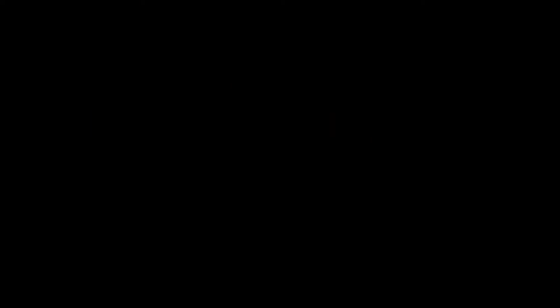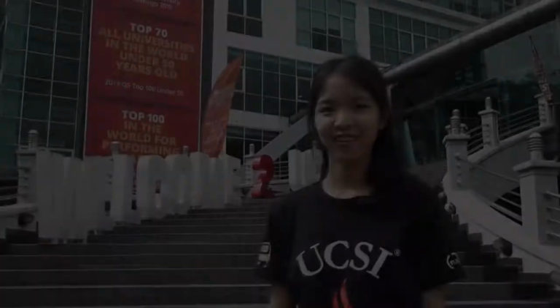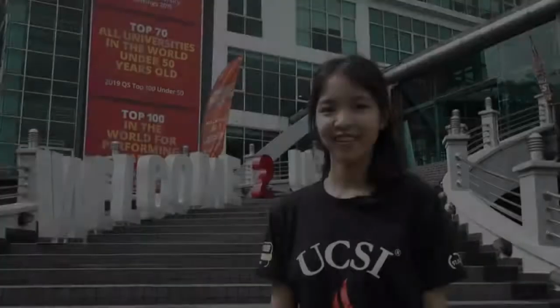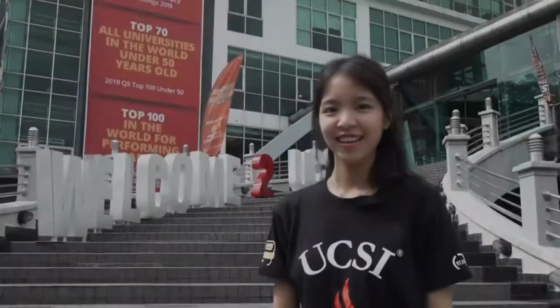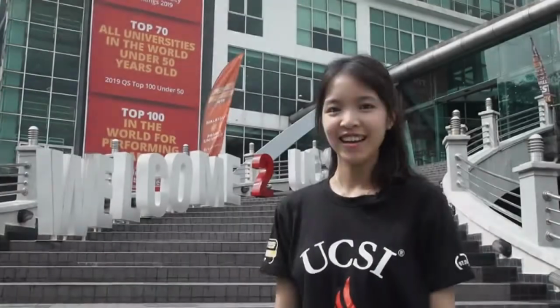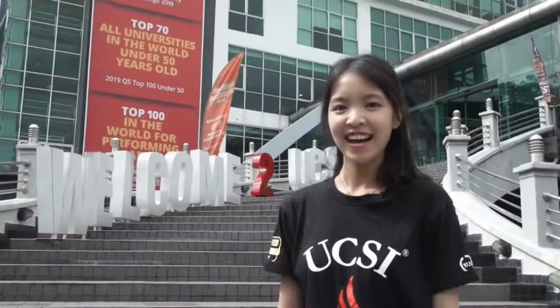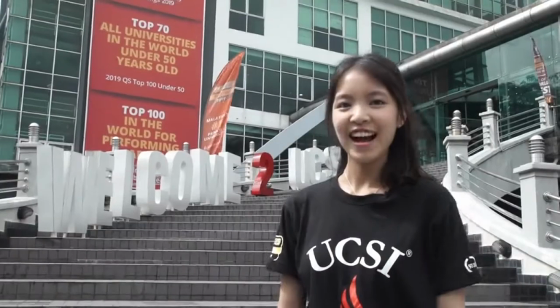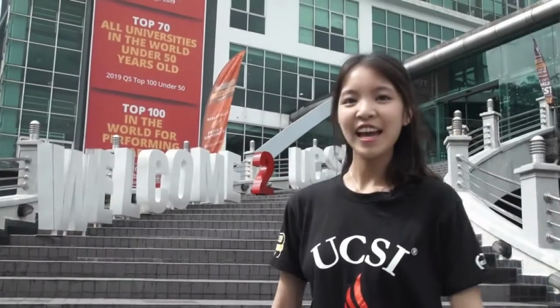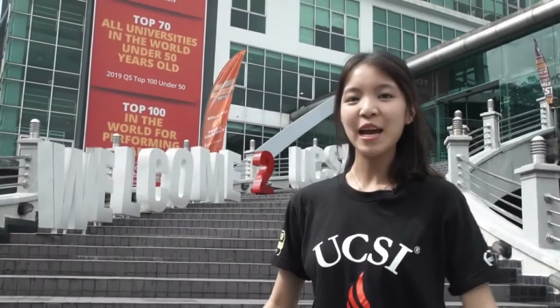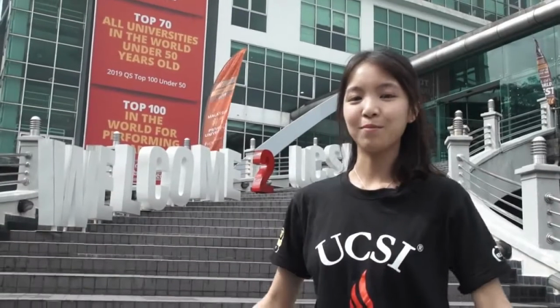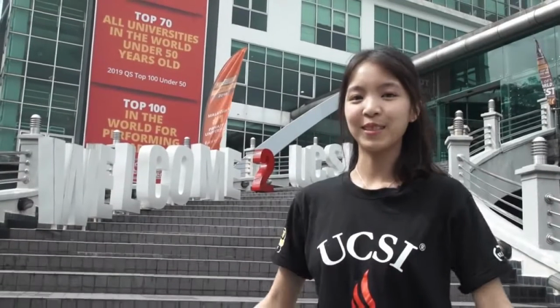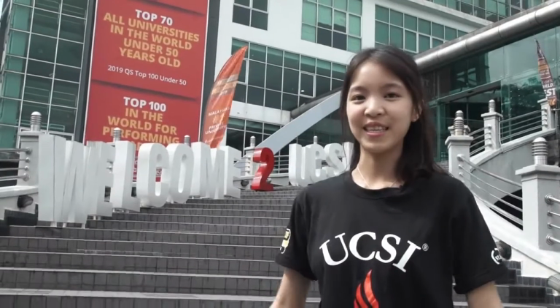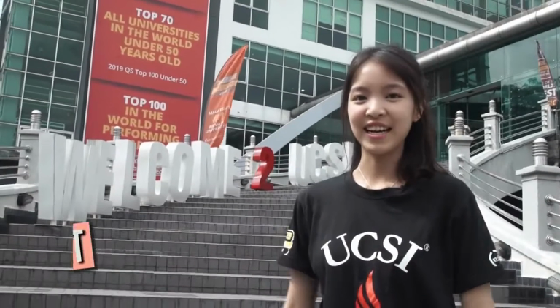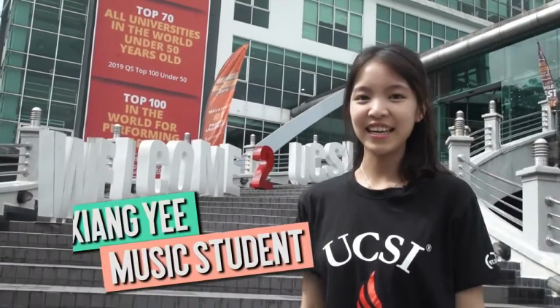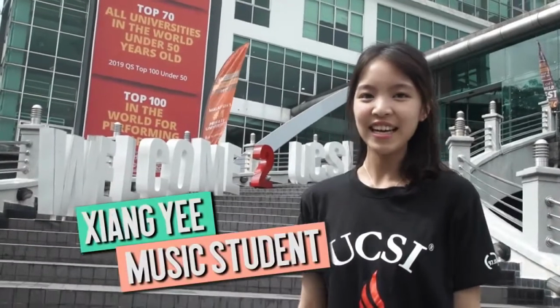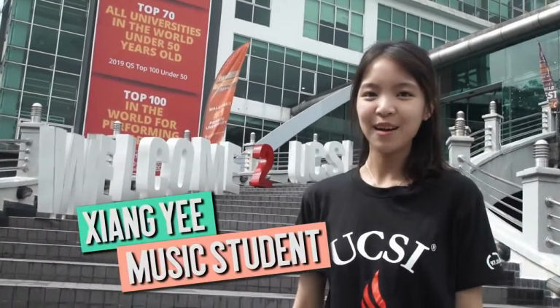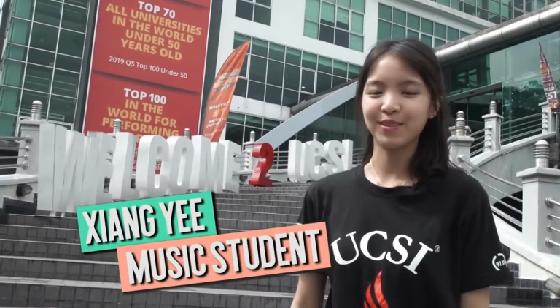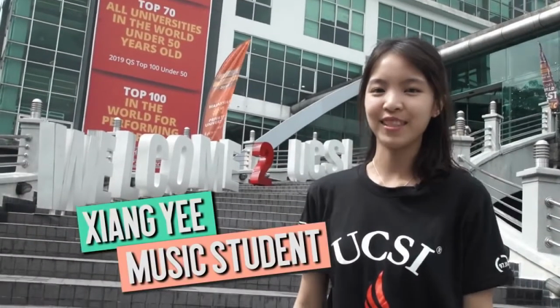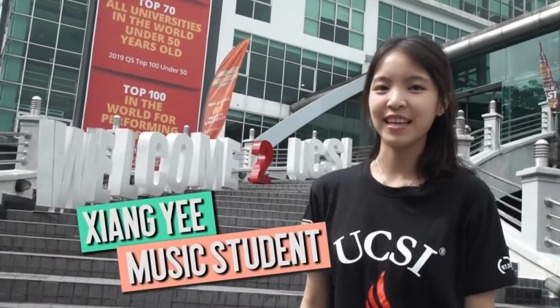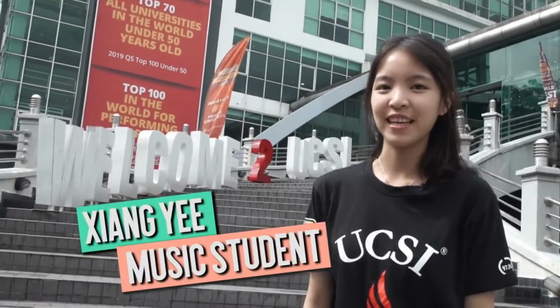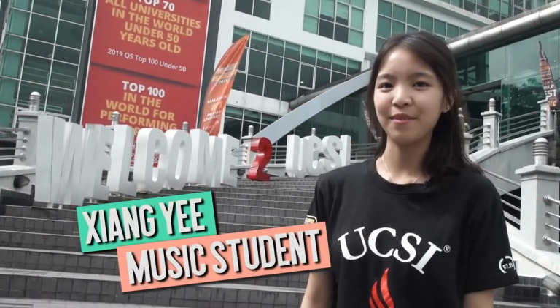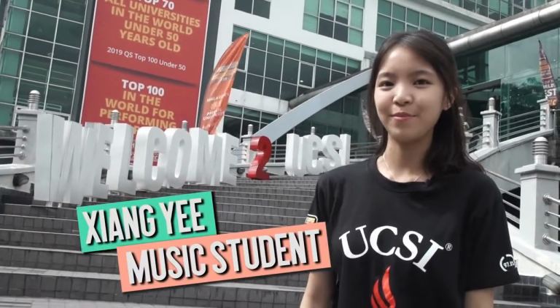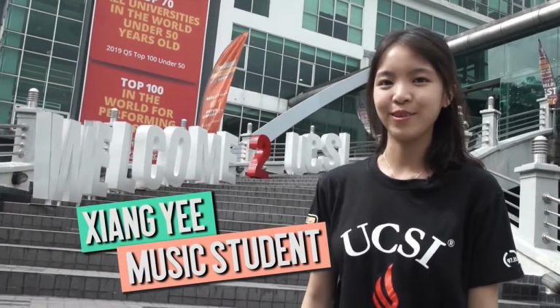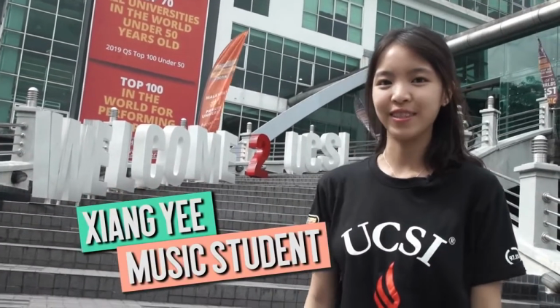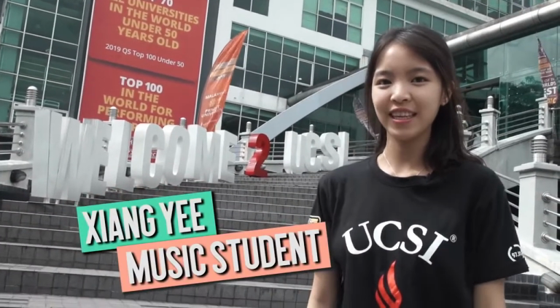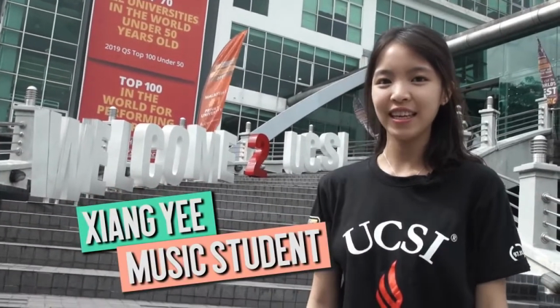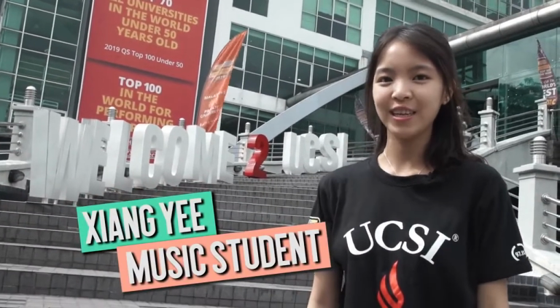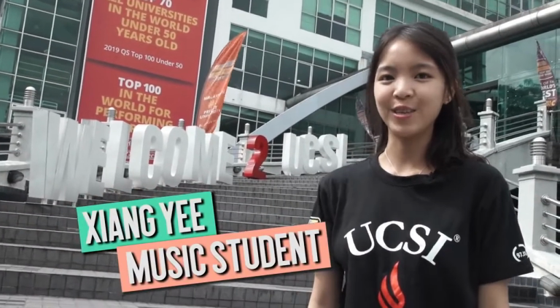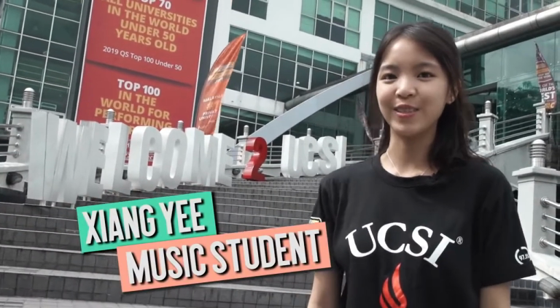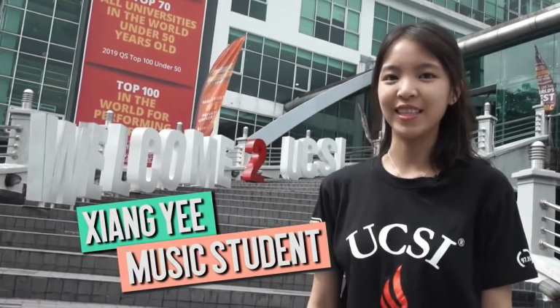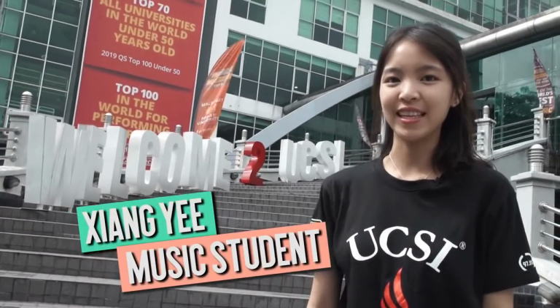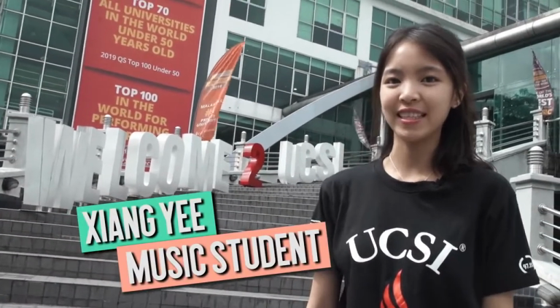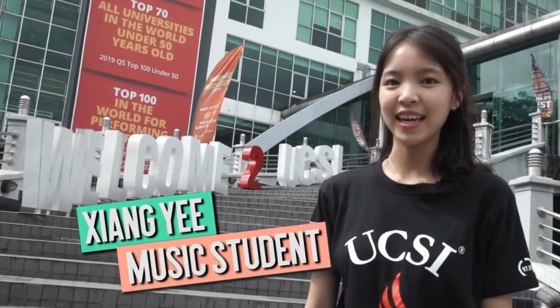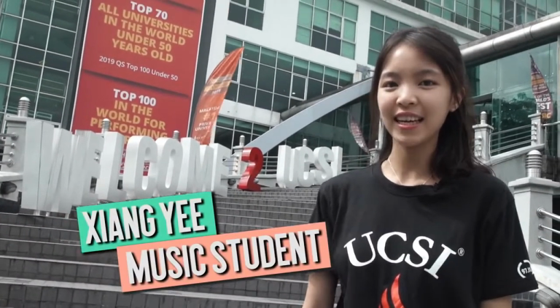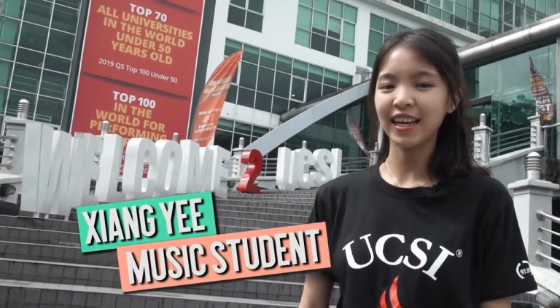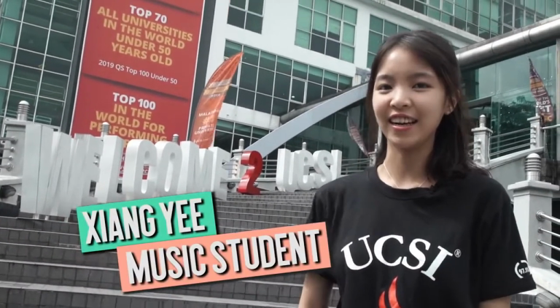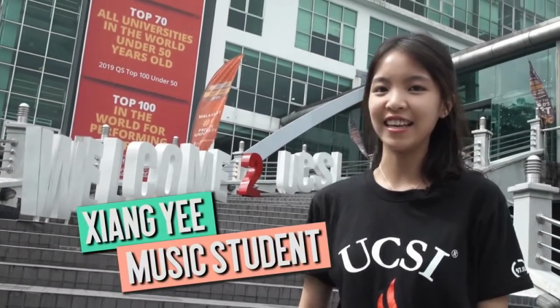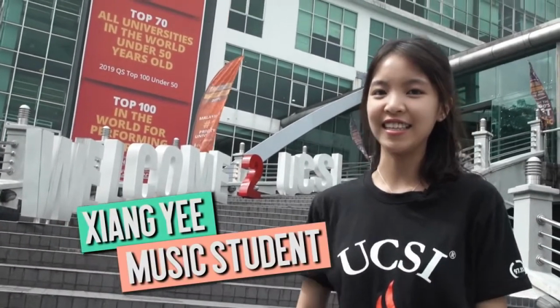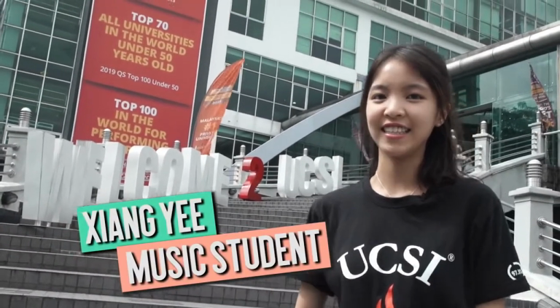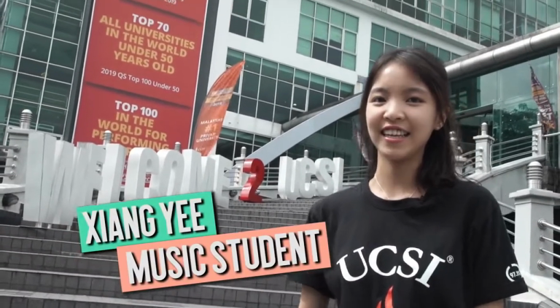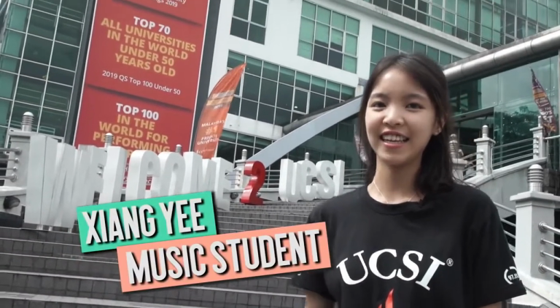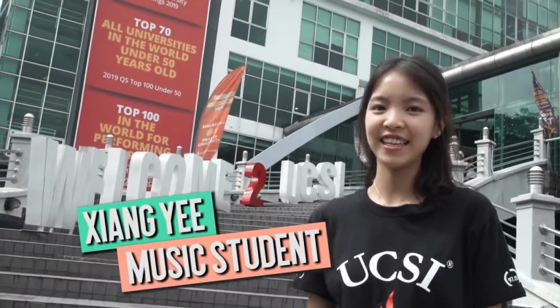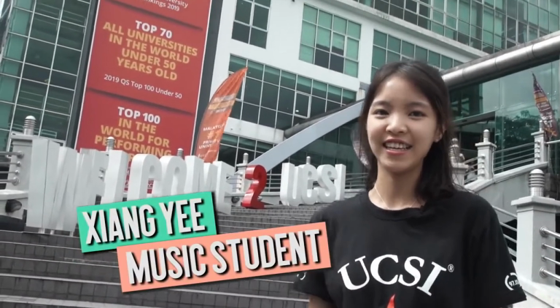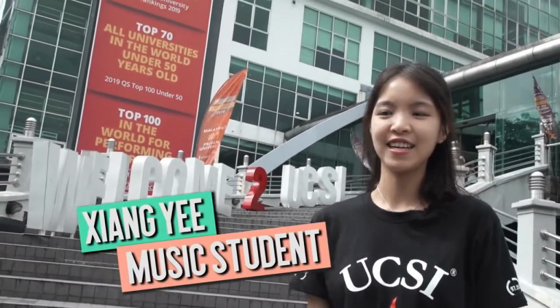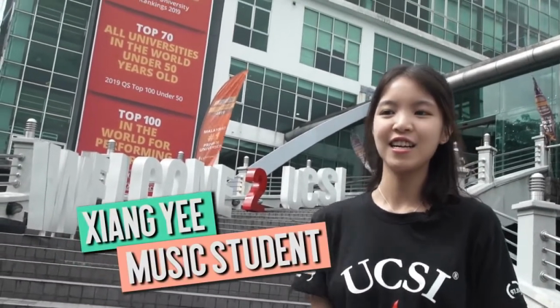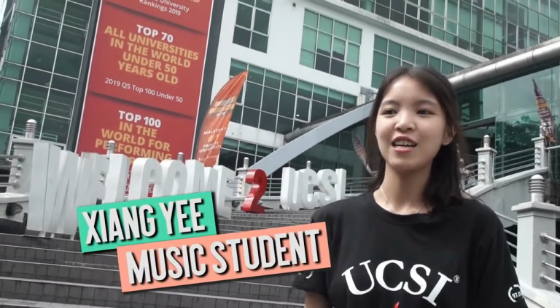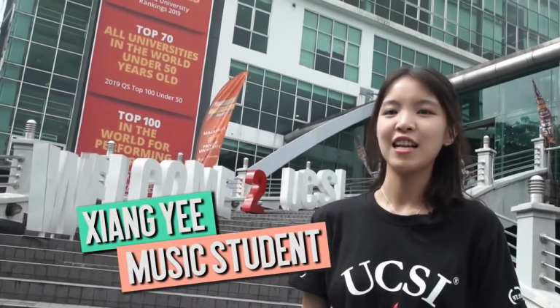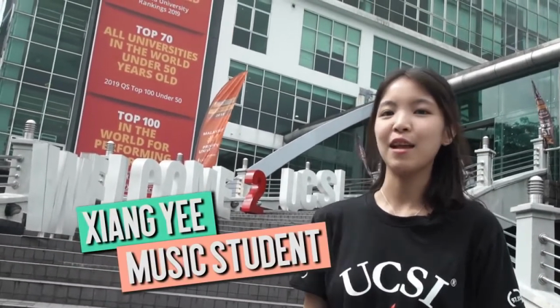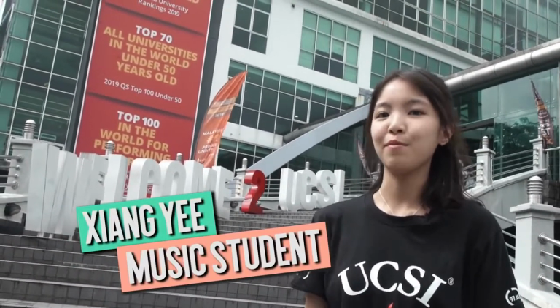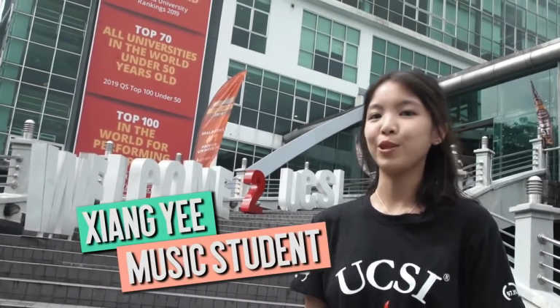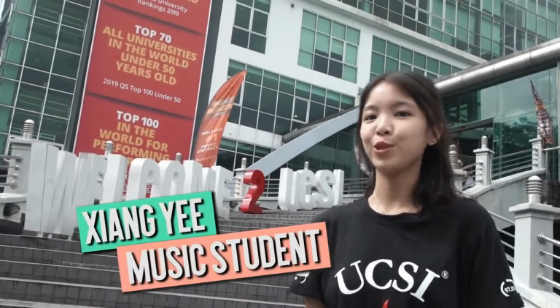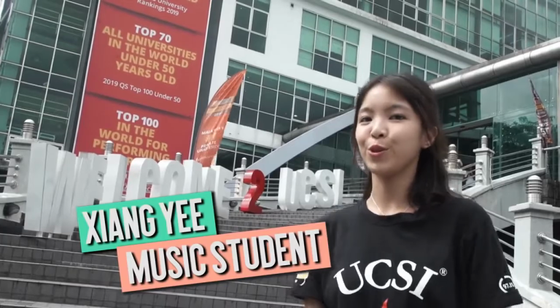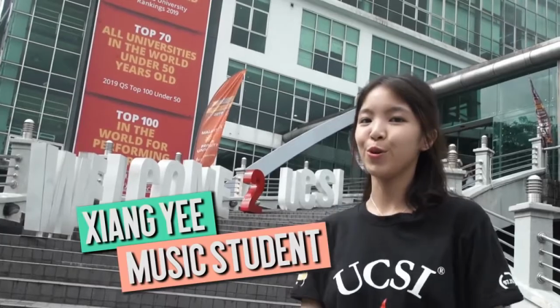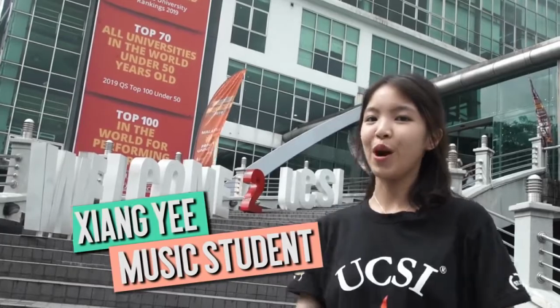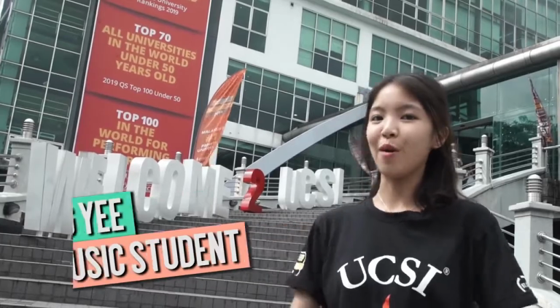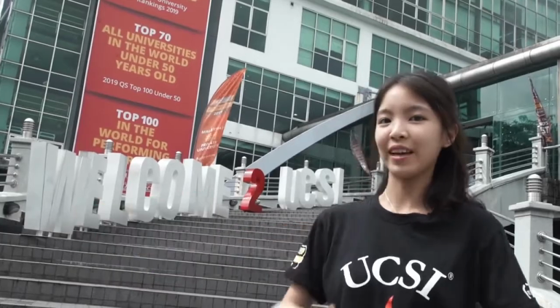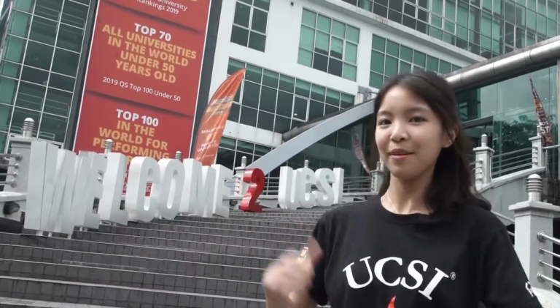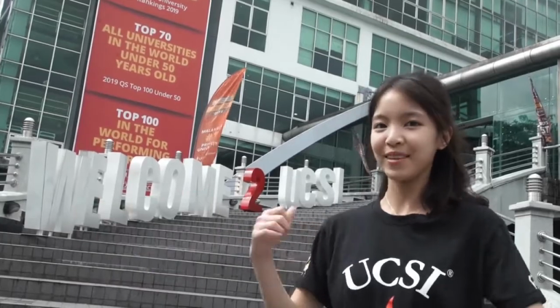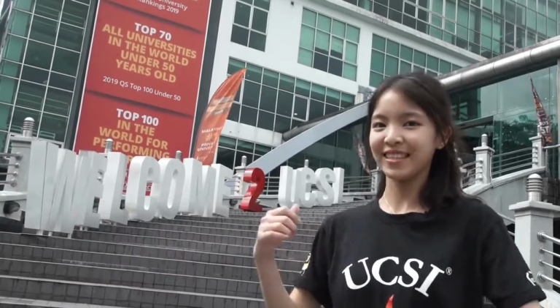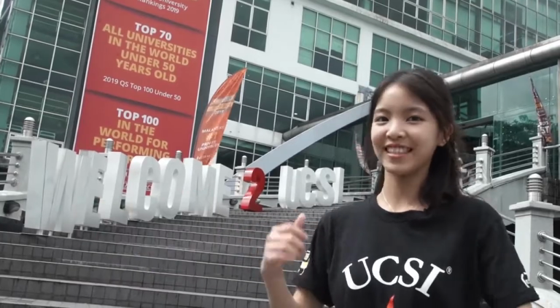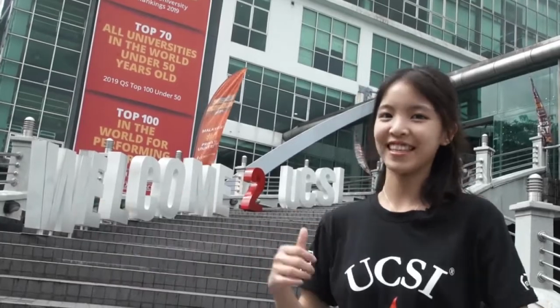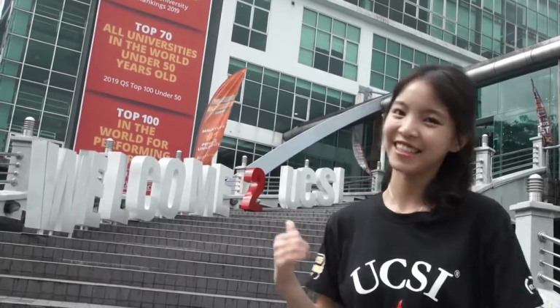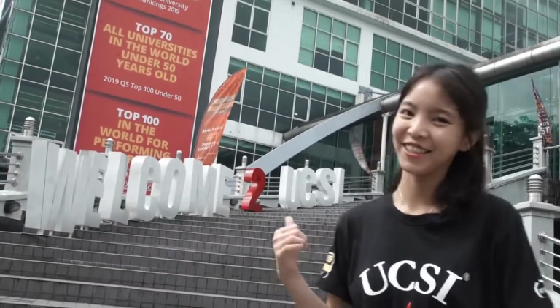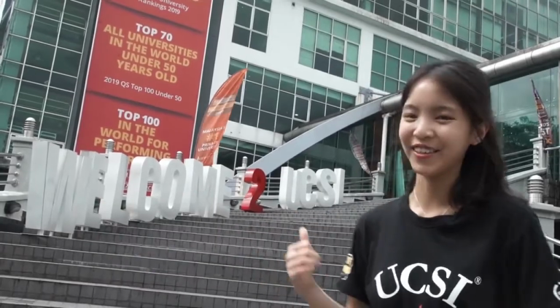Hi, I'm Xiang Yi. I'm studying music at UCSI, currently second year. Let me show you our campus. Let's go!